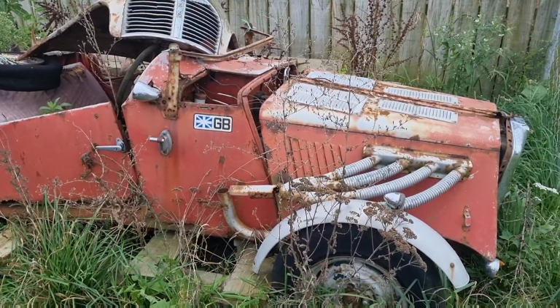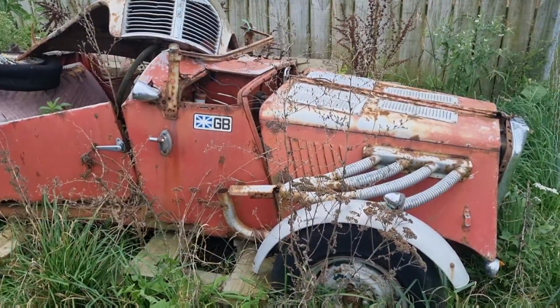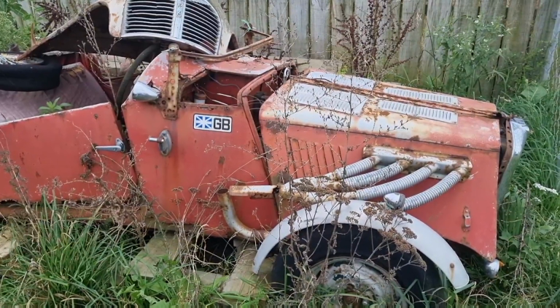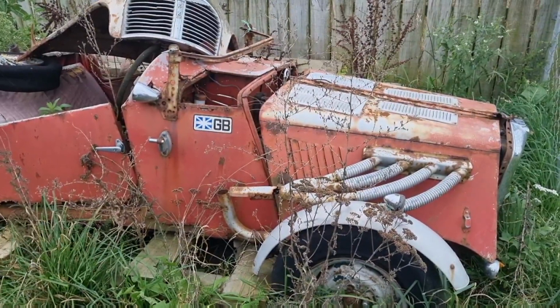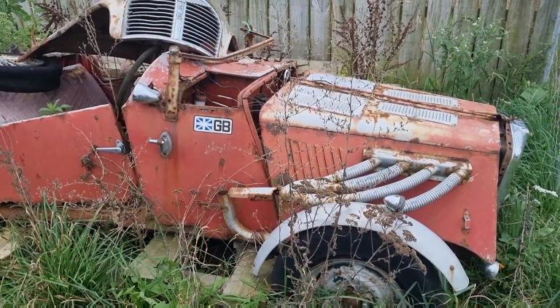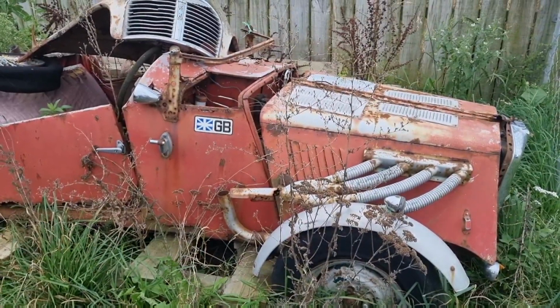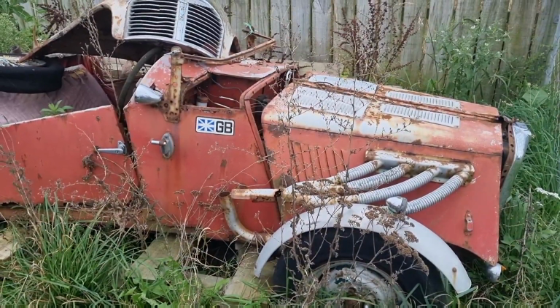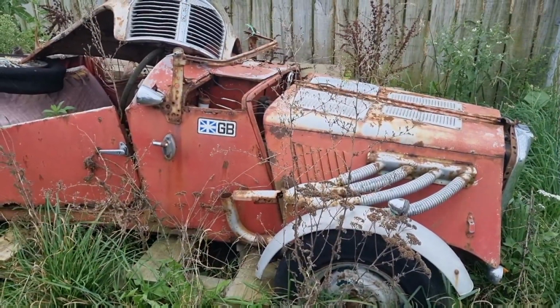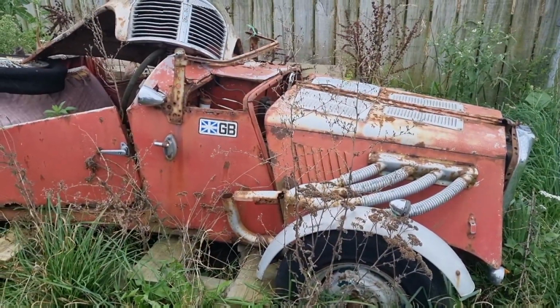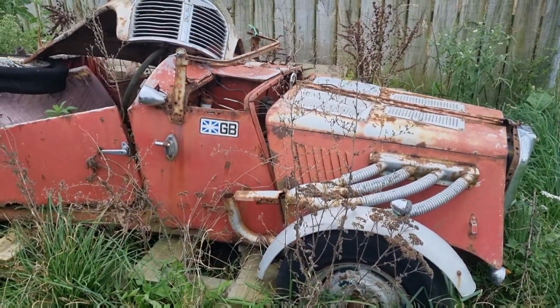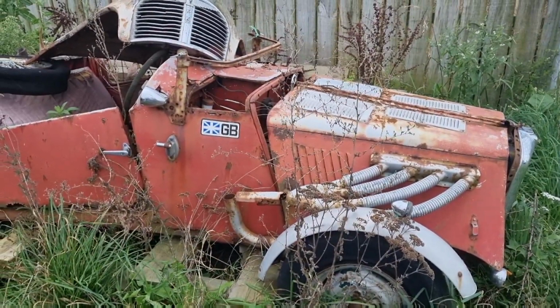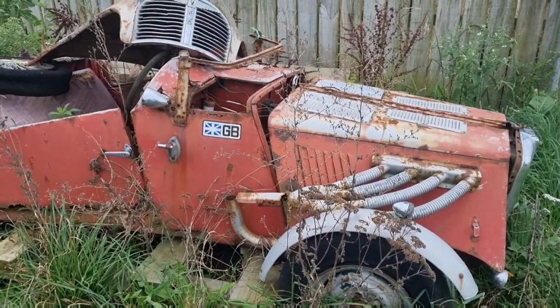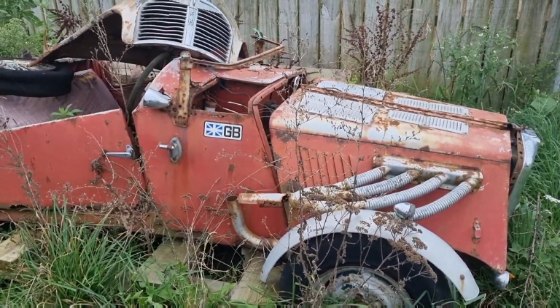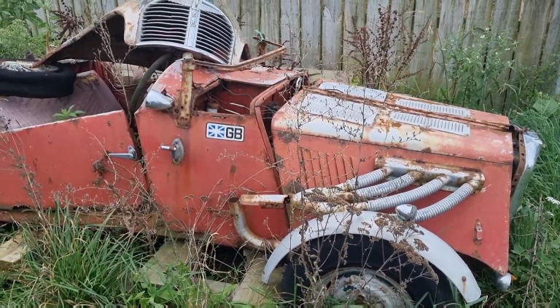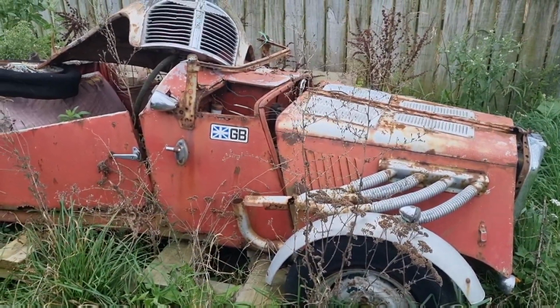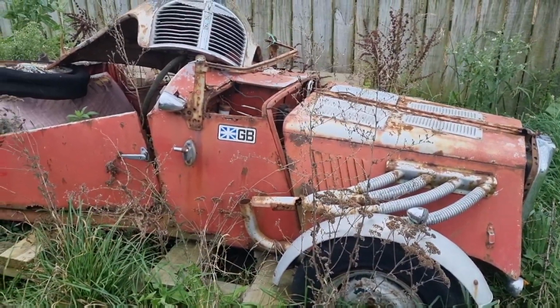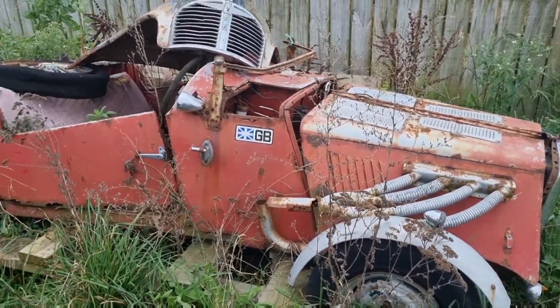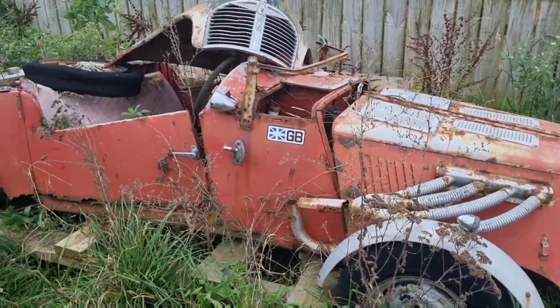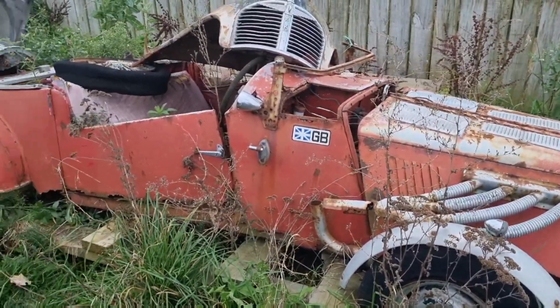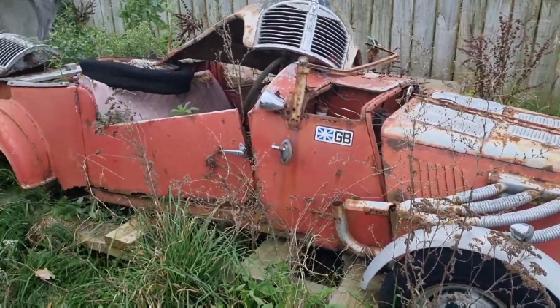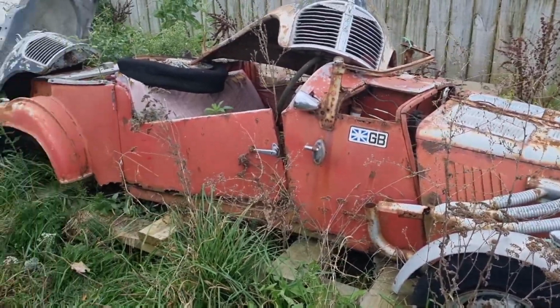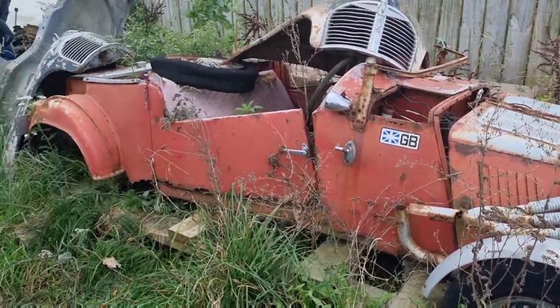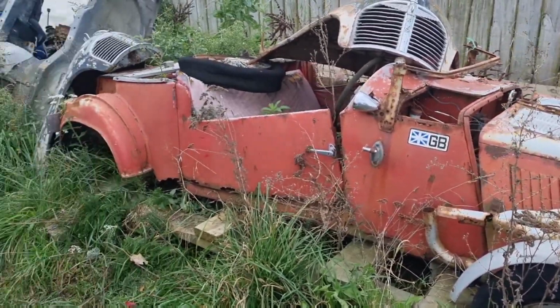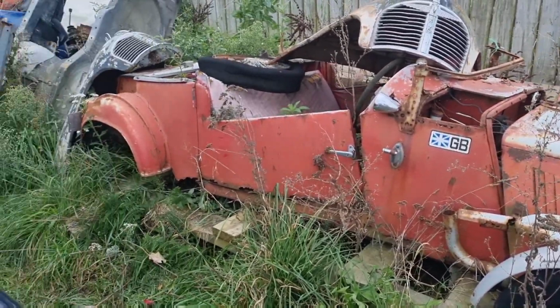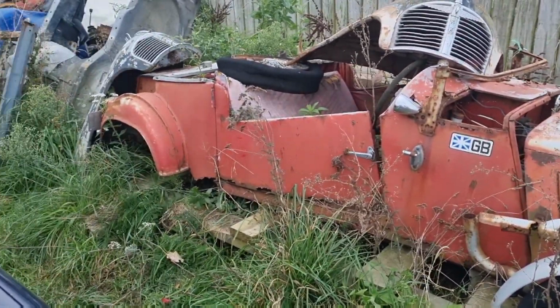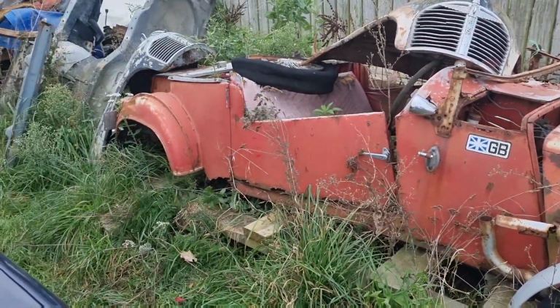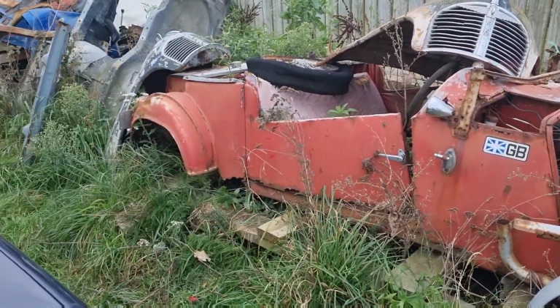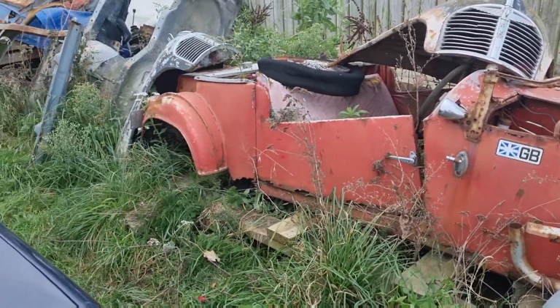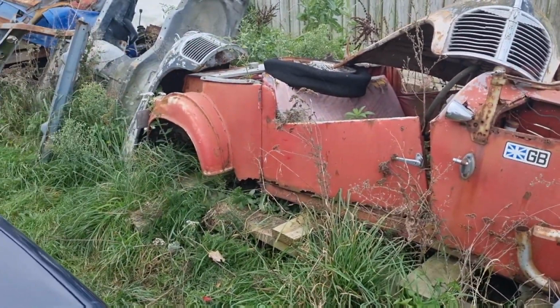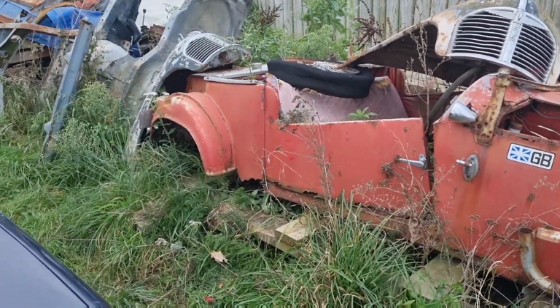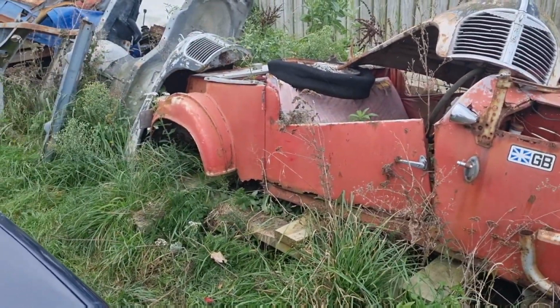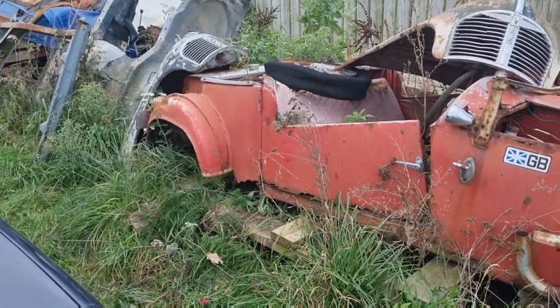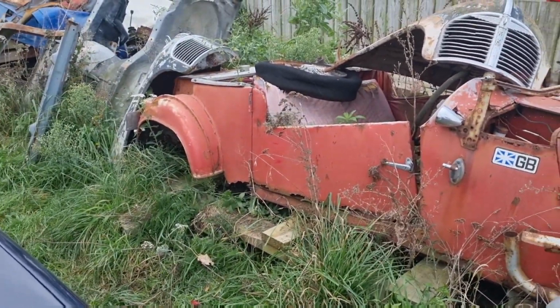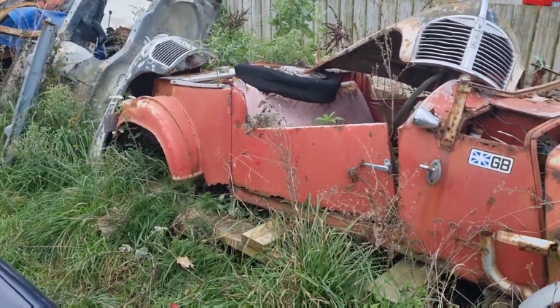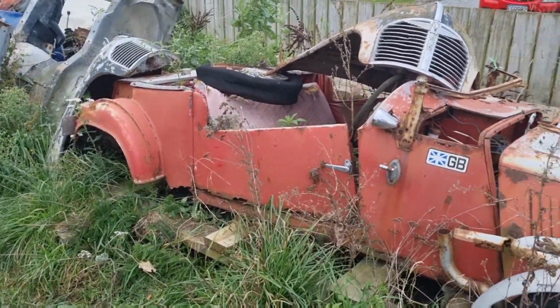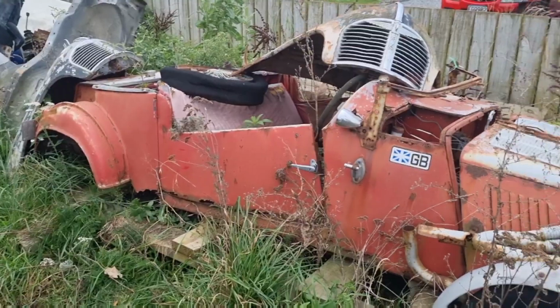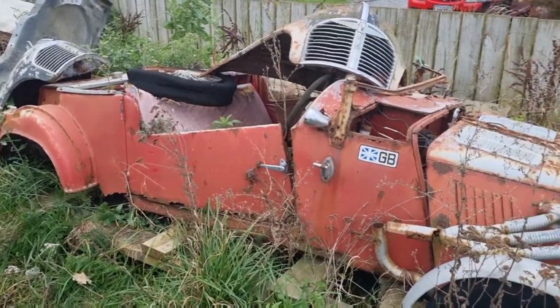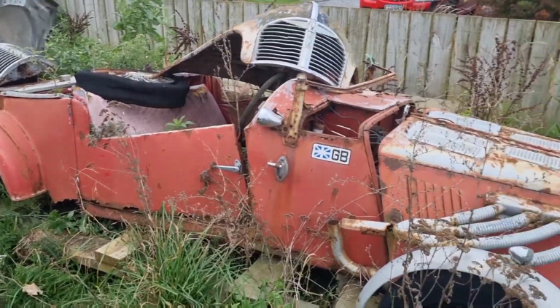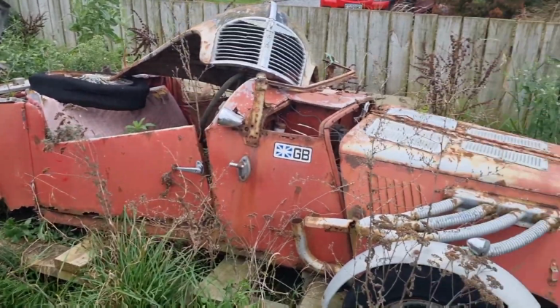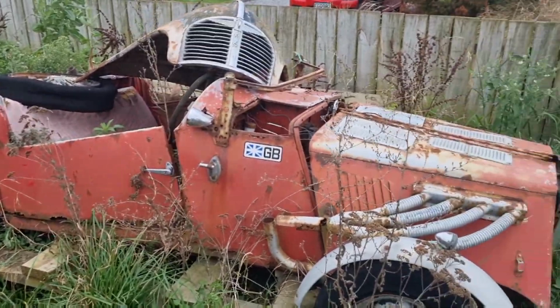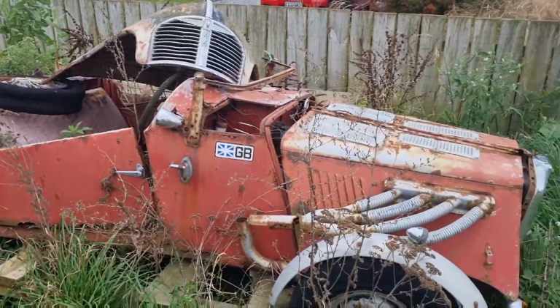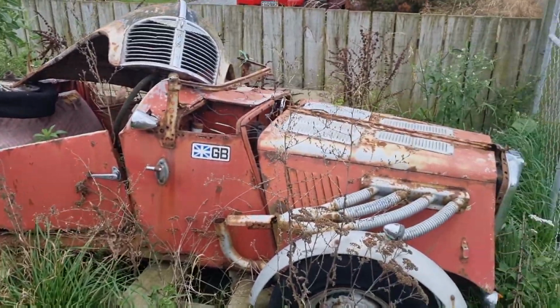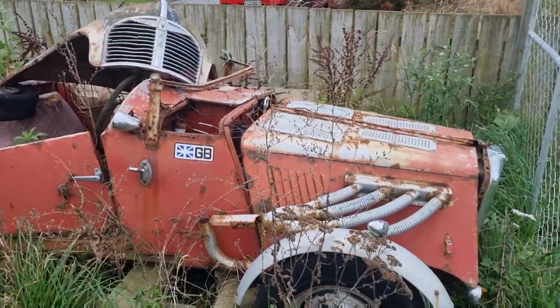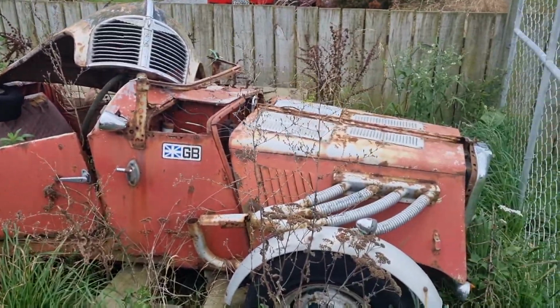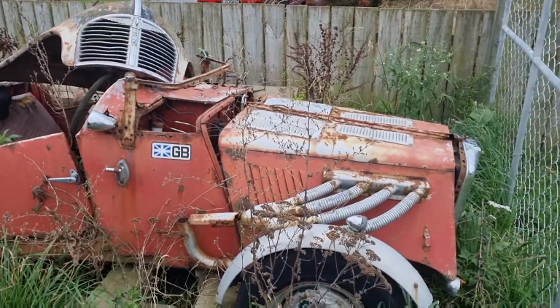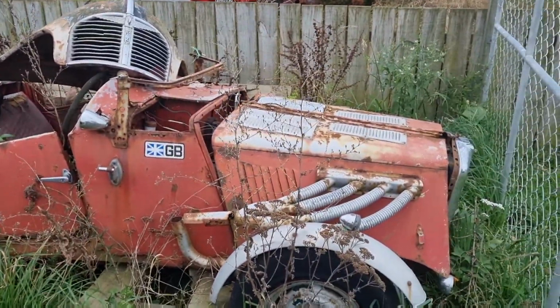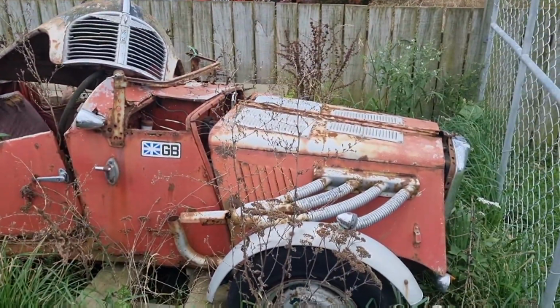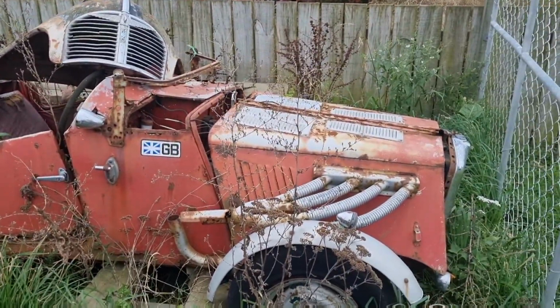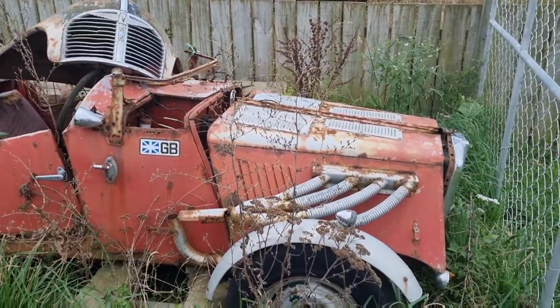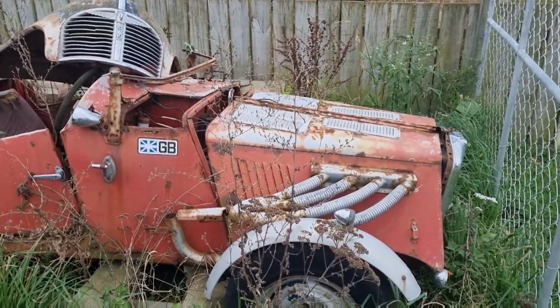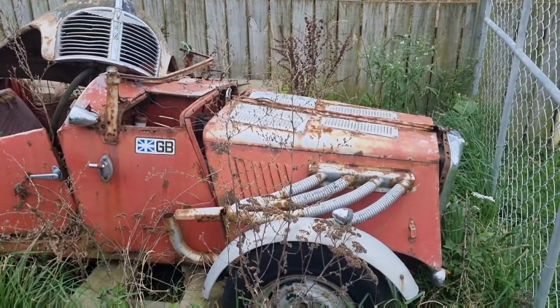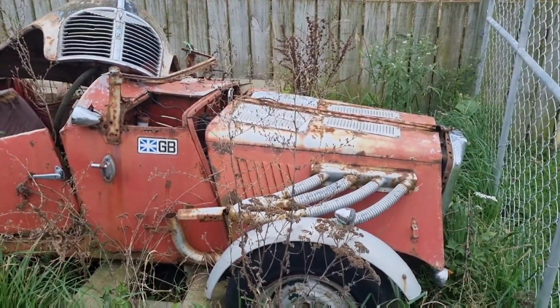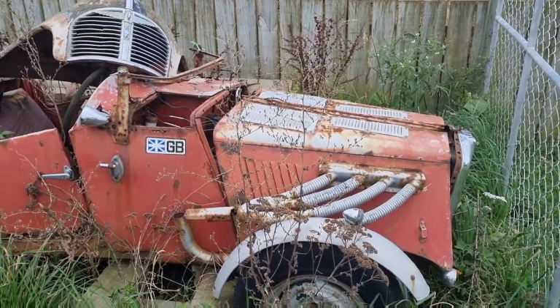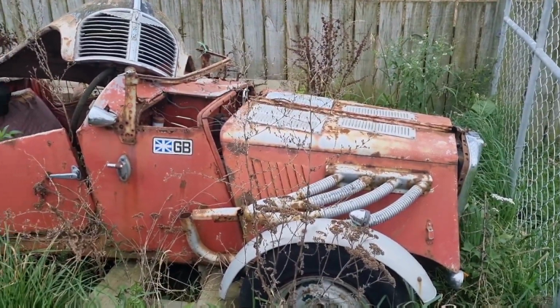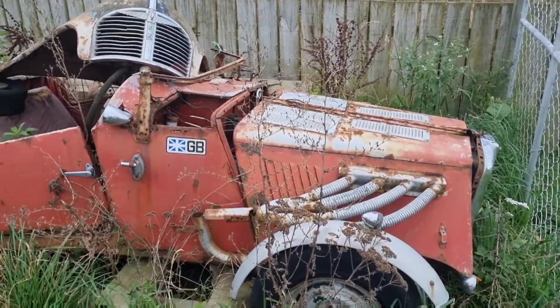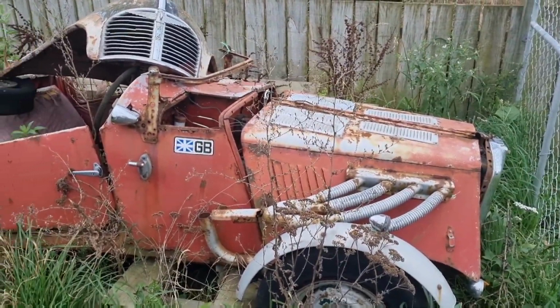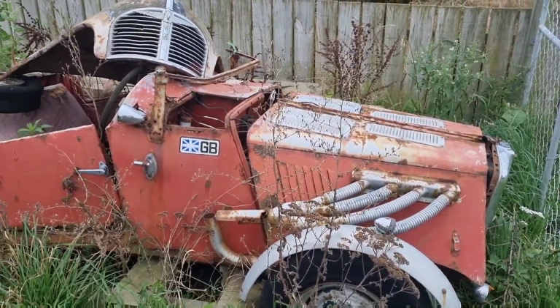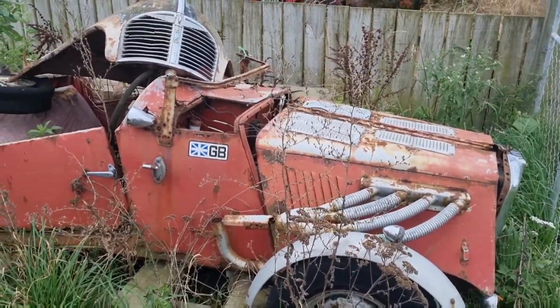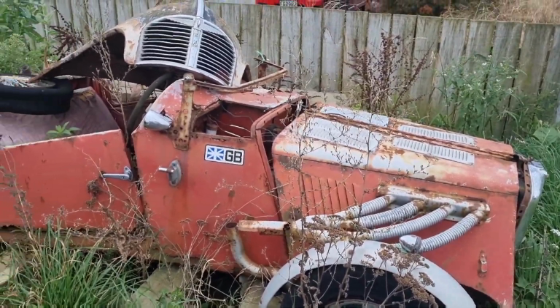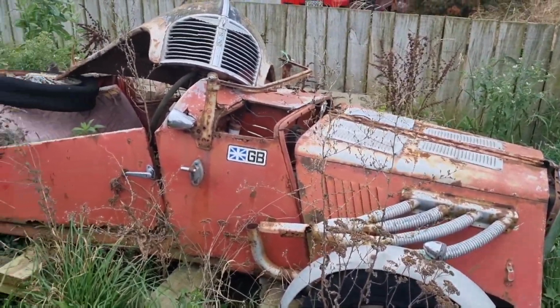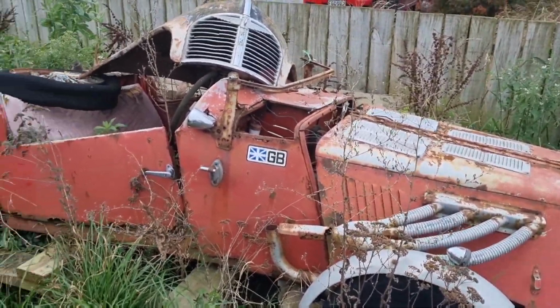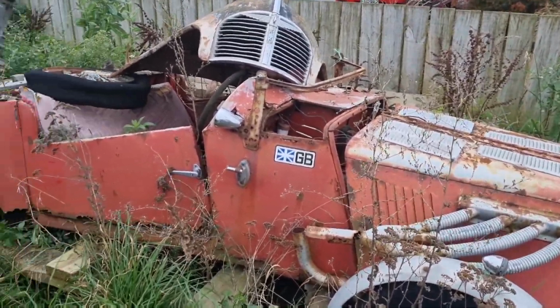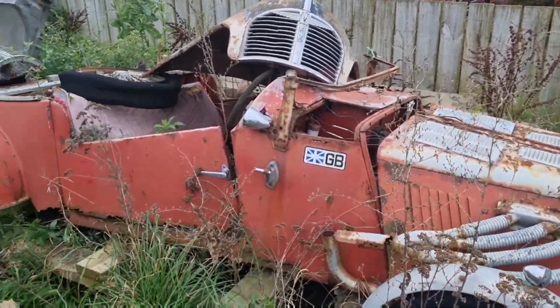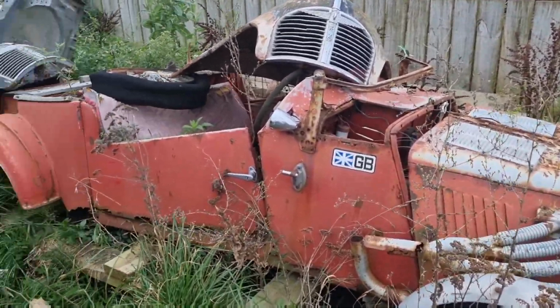Well, I couldn't really drive past without looking at this. We're in Heinz Classic Garage.